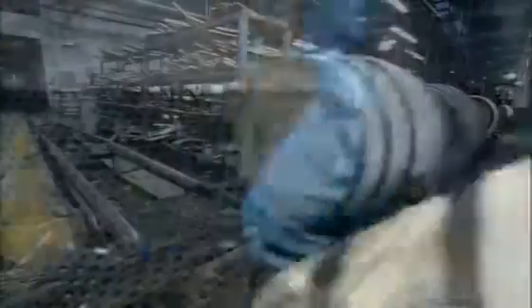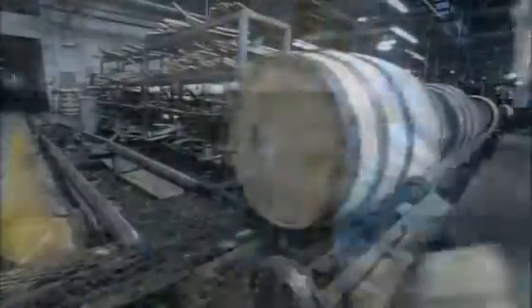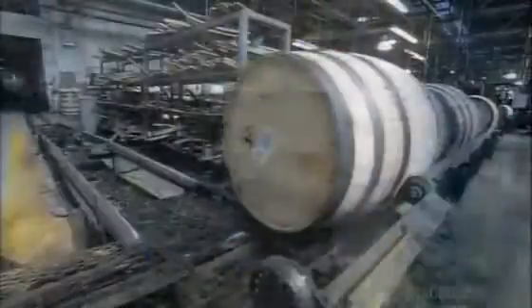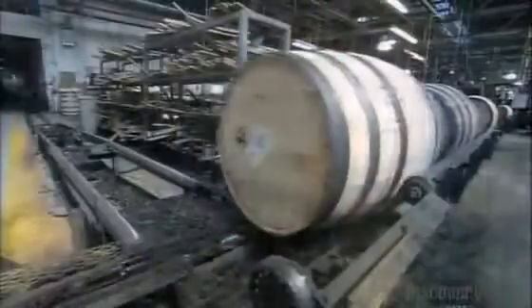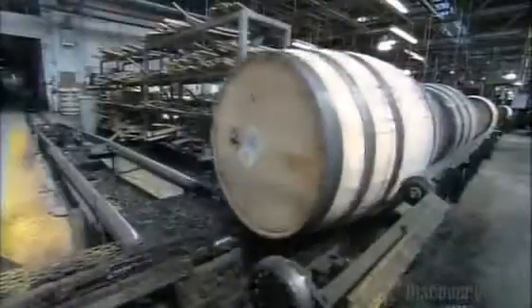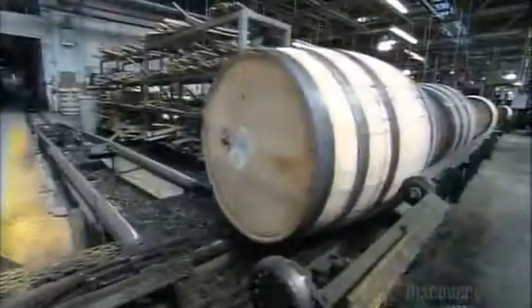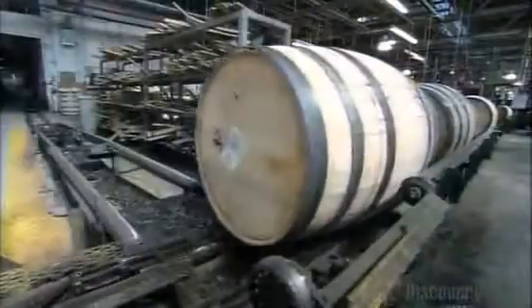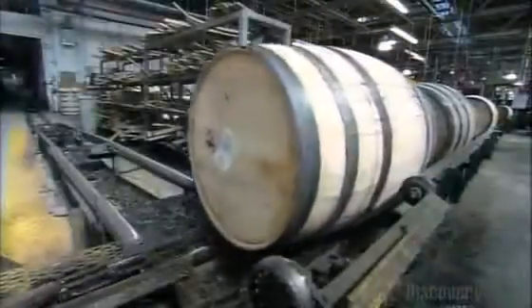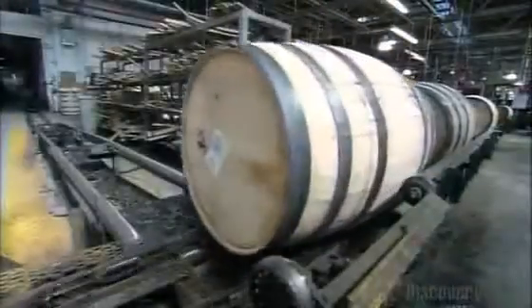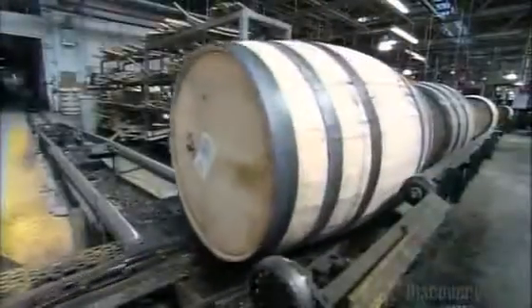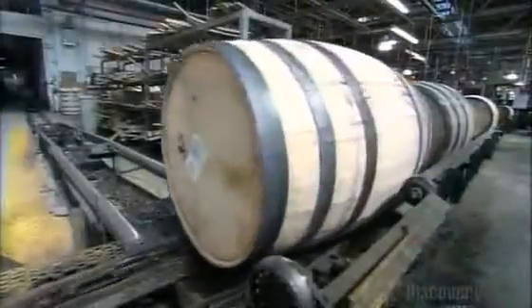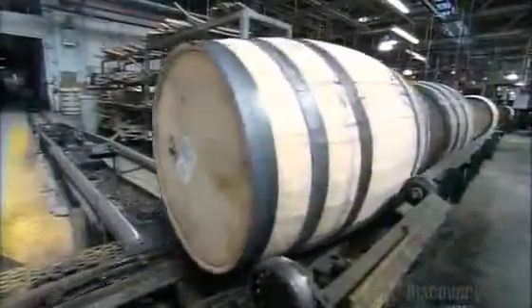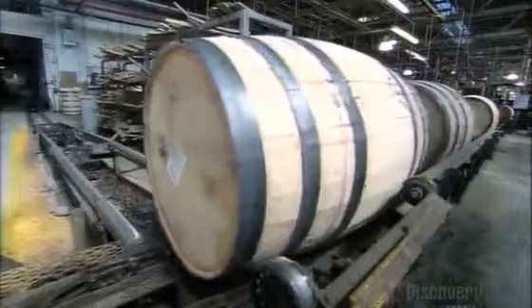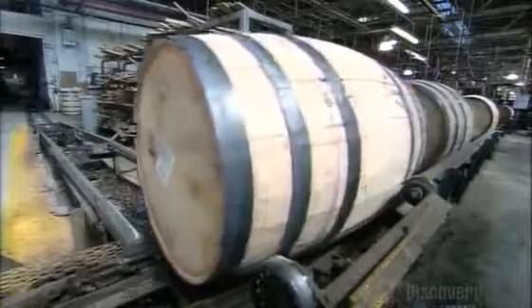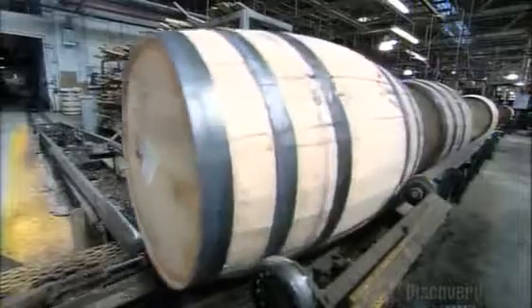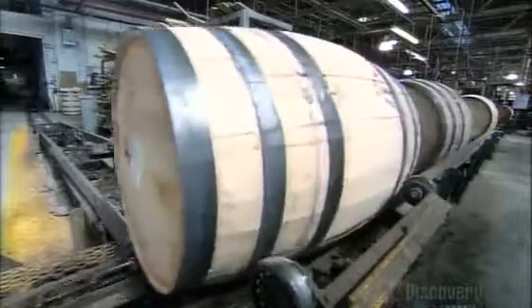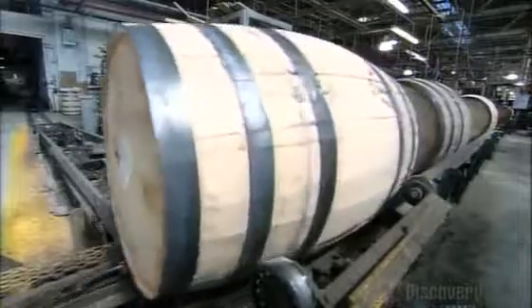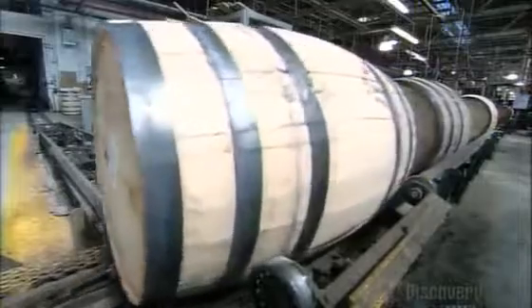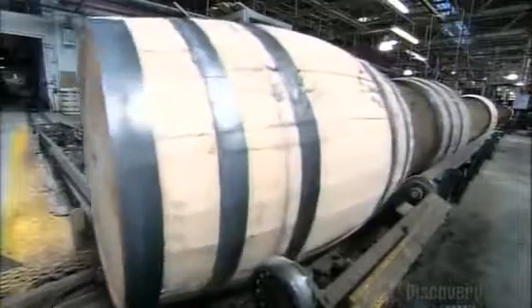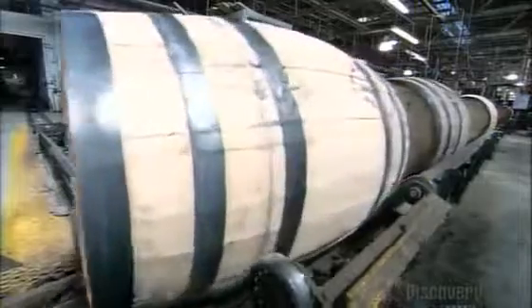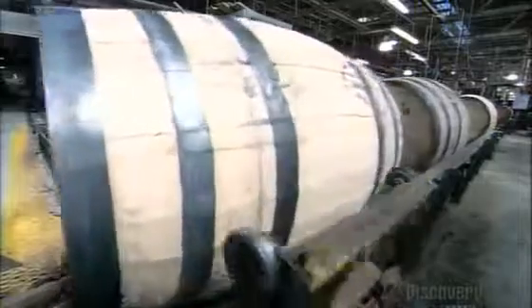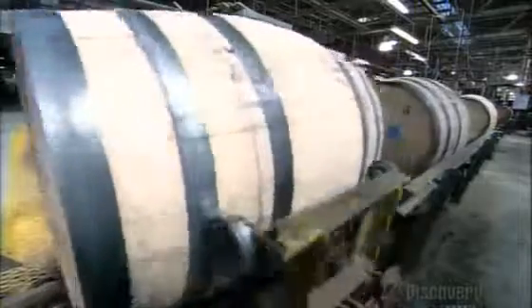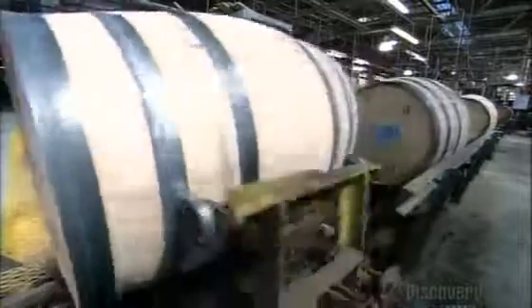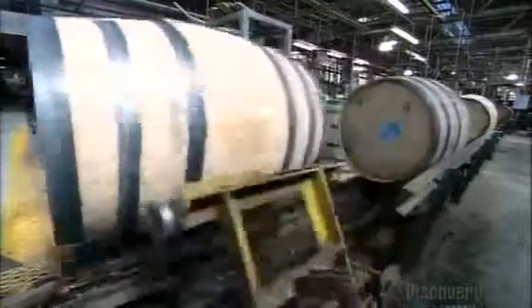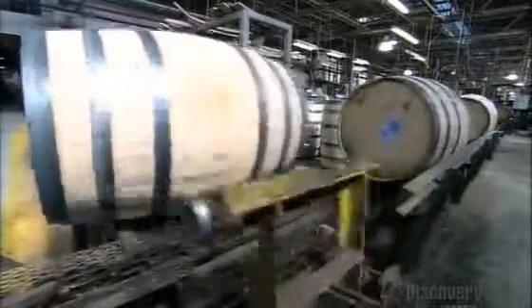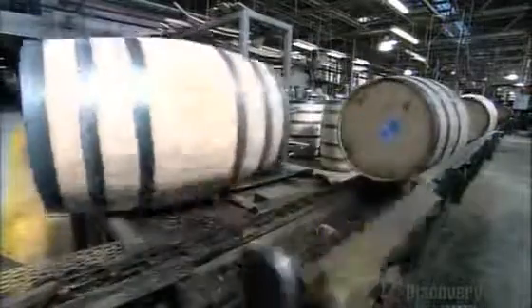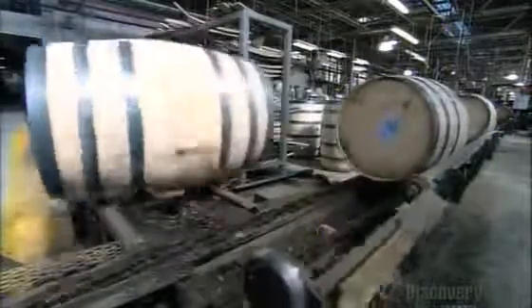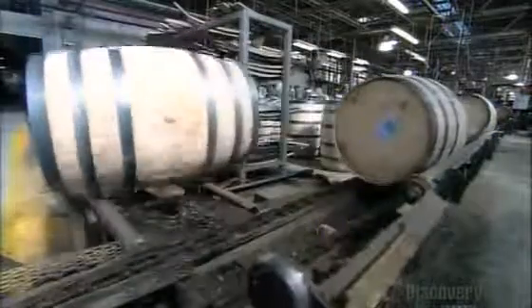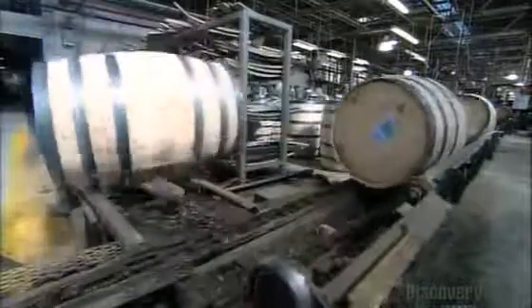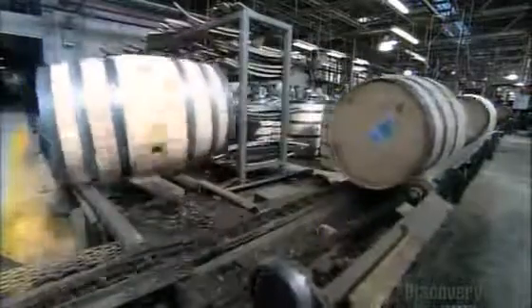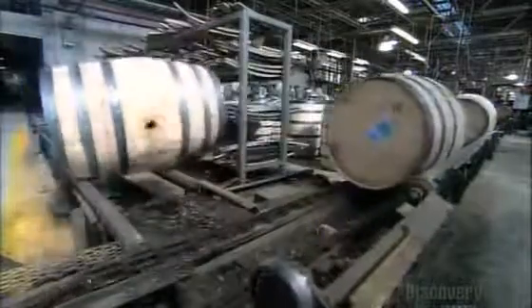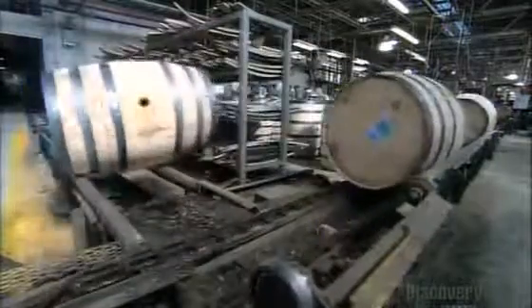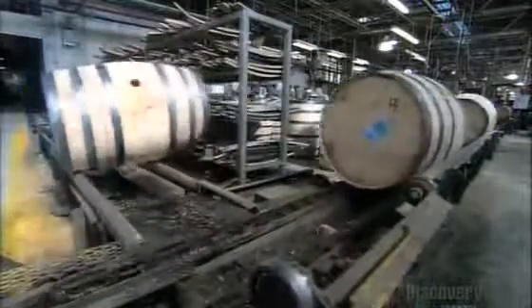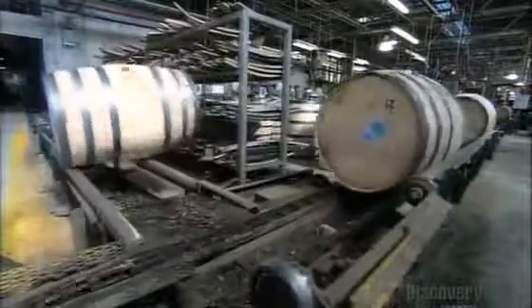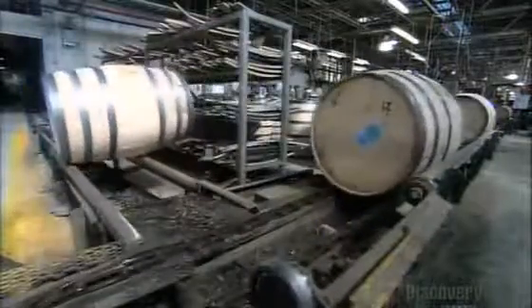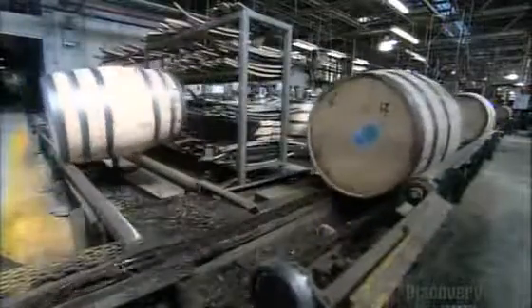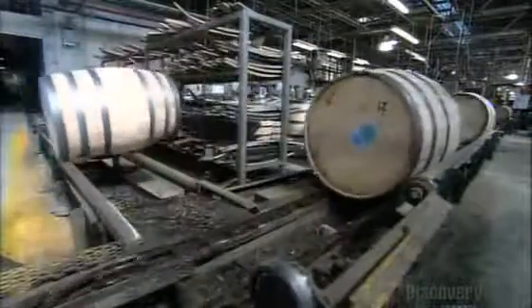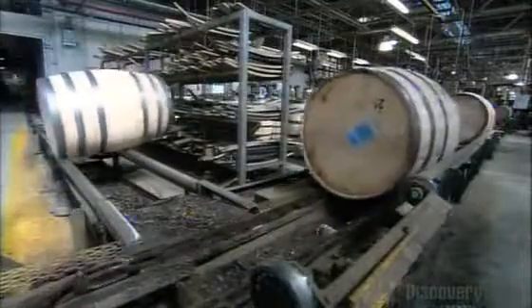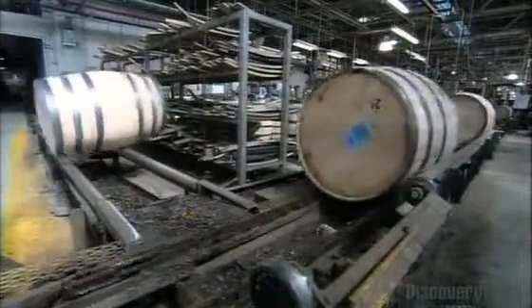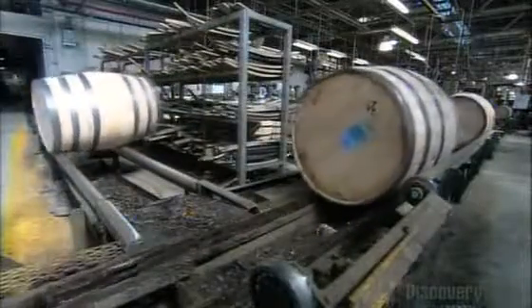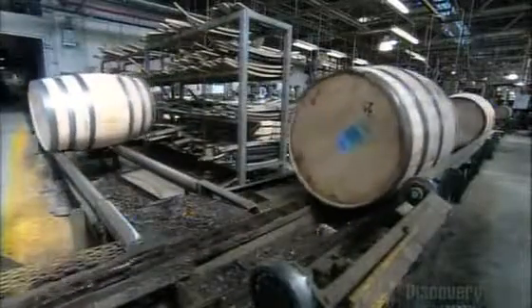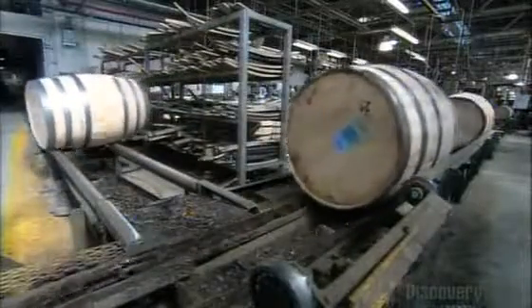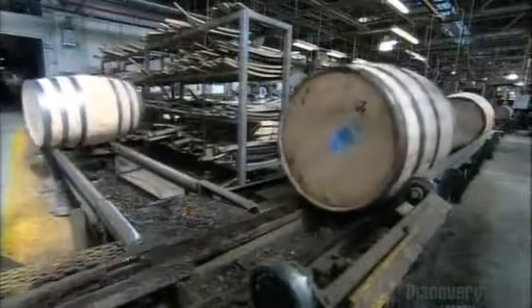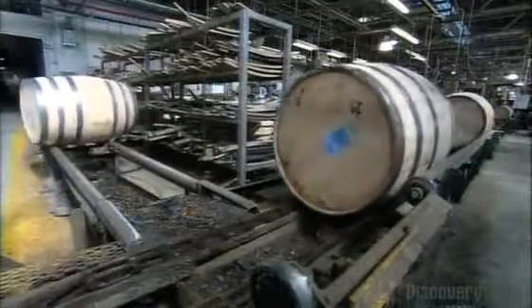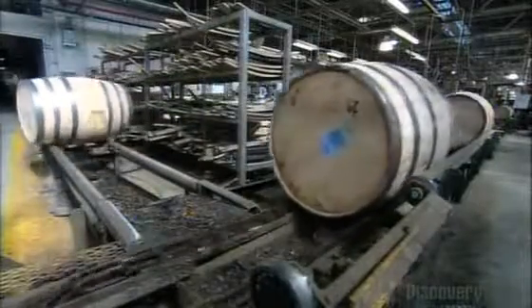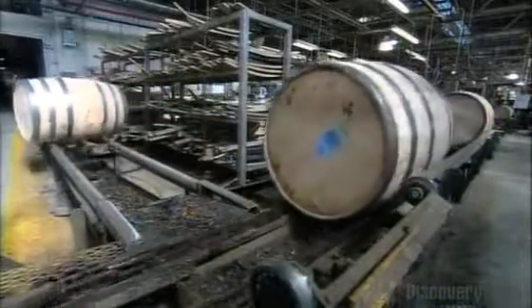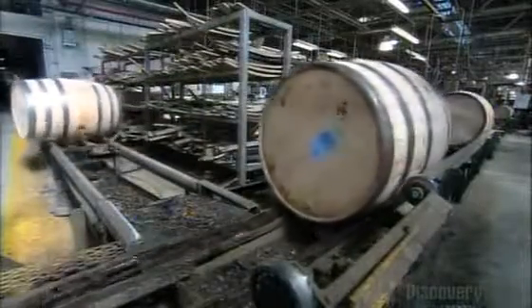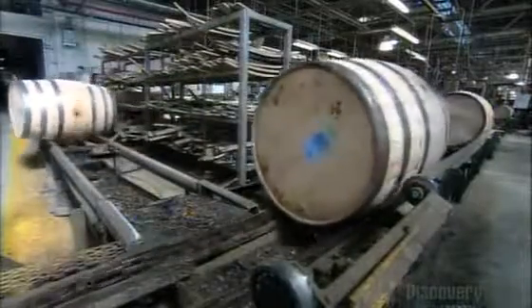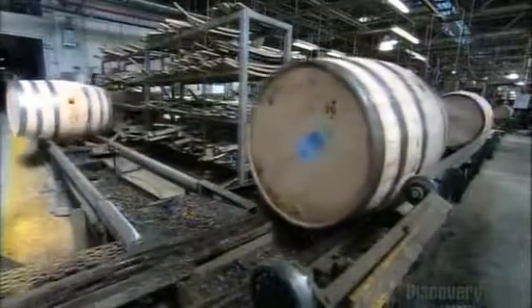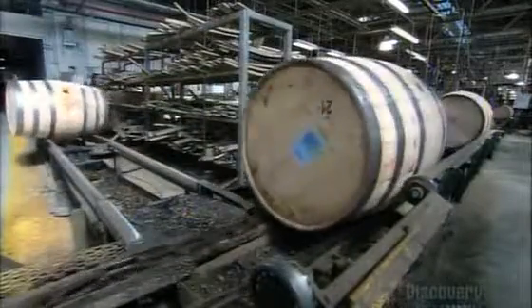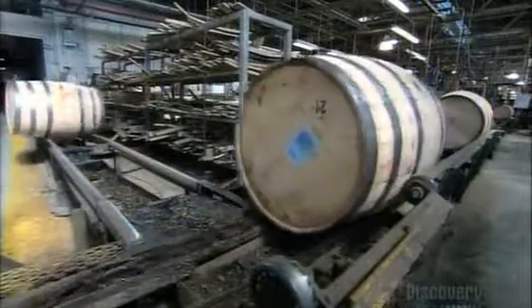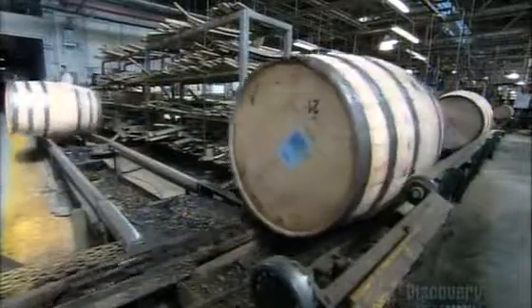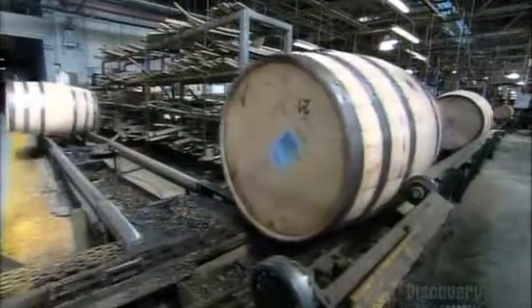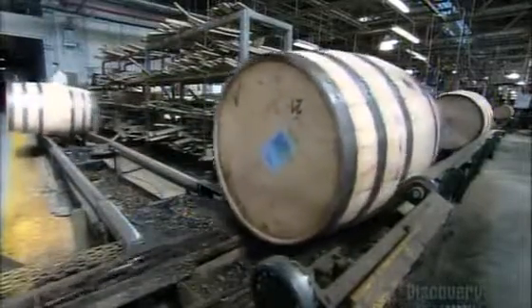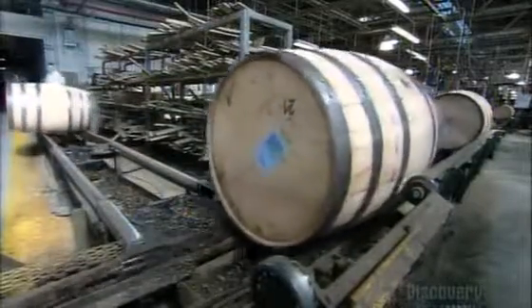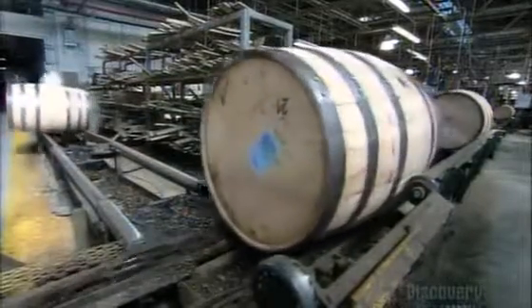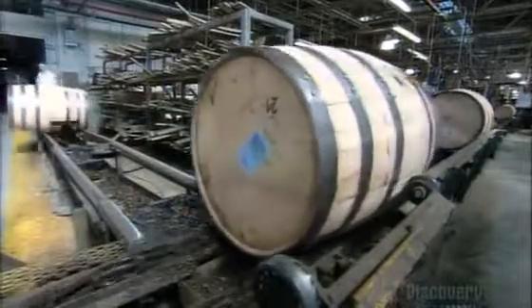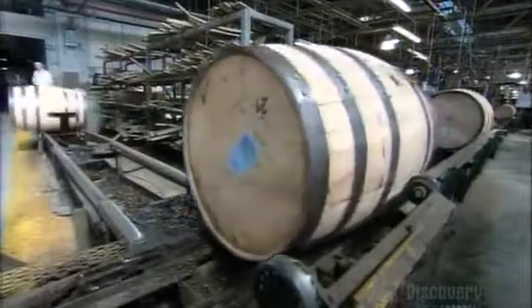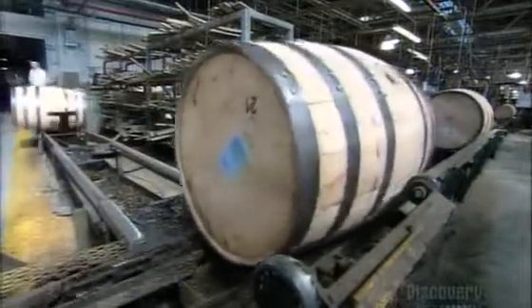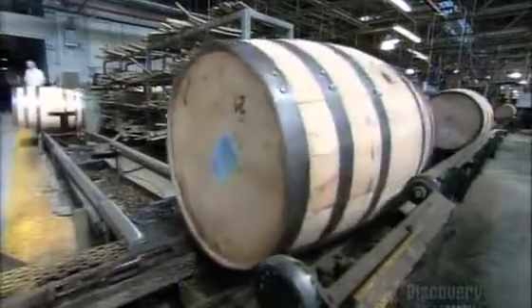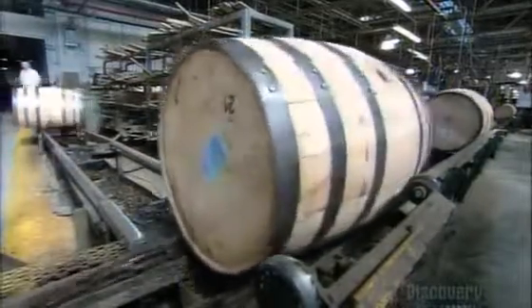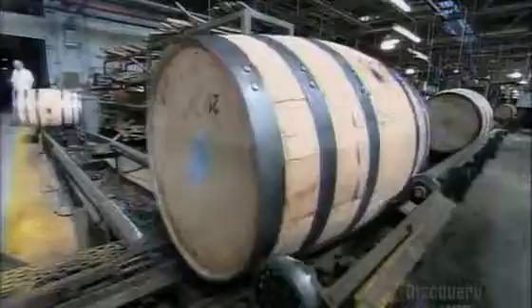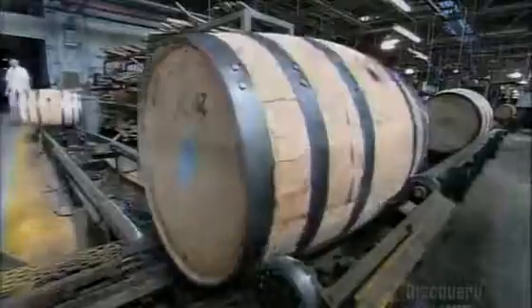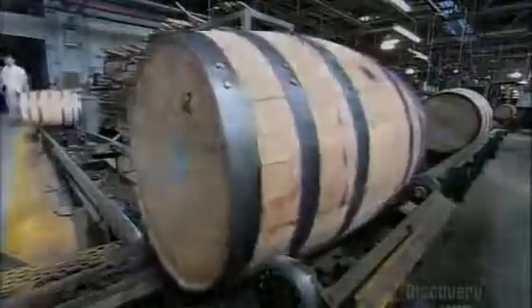The barrels are now ready to go on to the distillery, where they'll get their fill of some fine Kentucky whiskey.